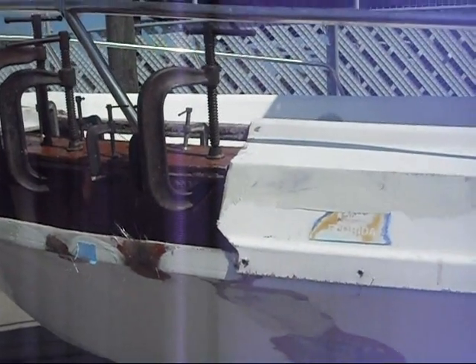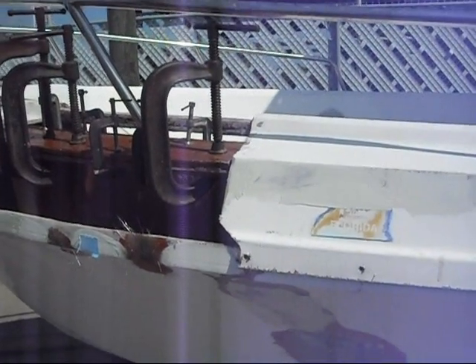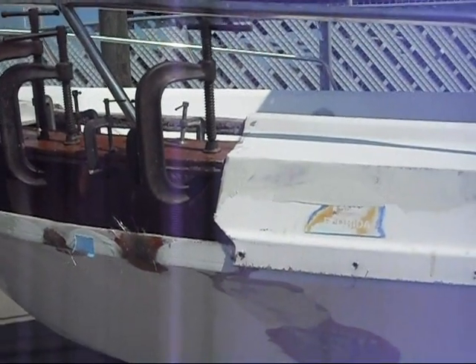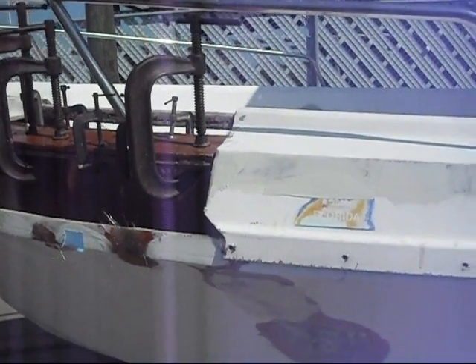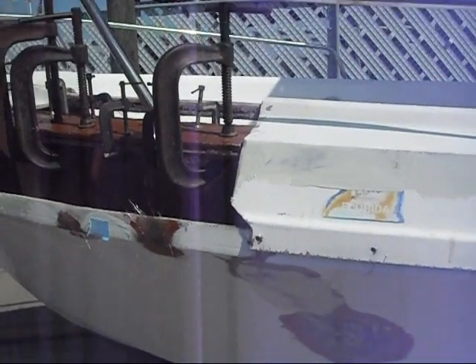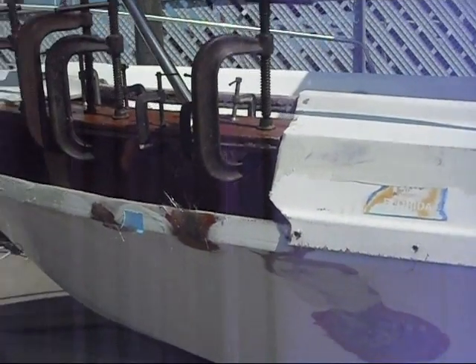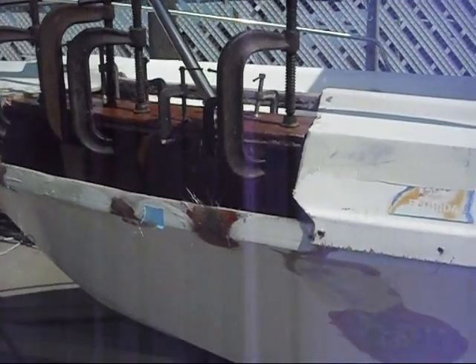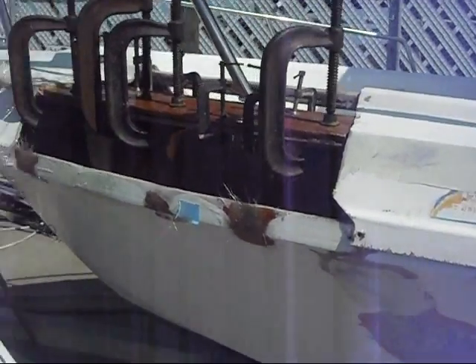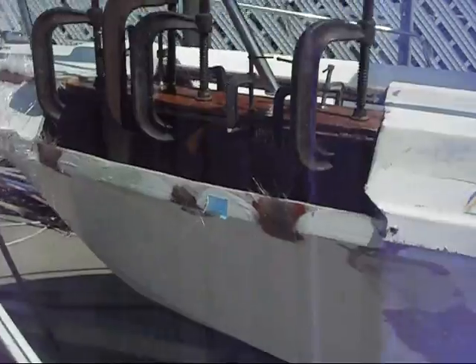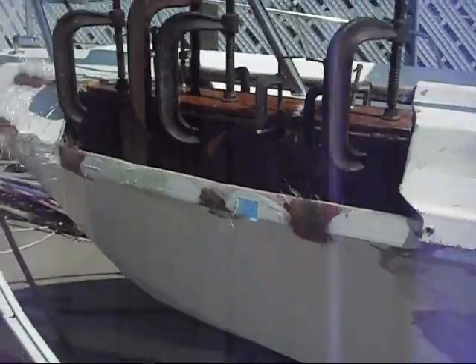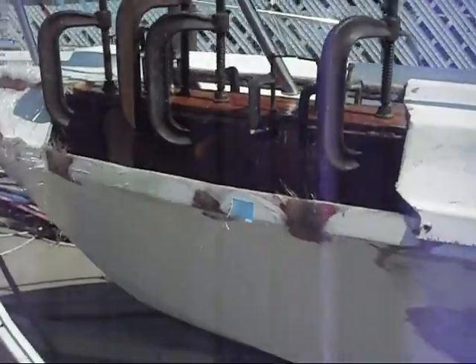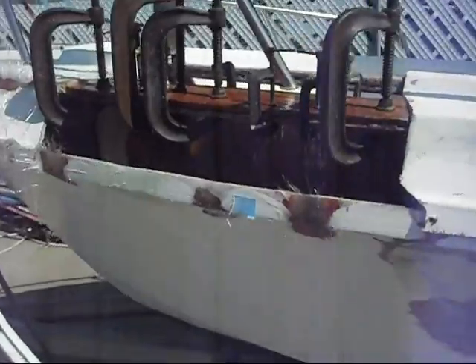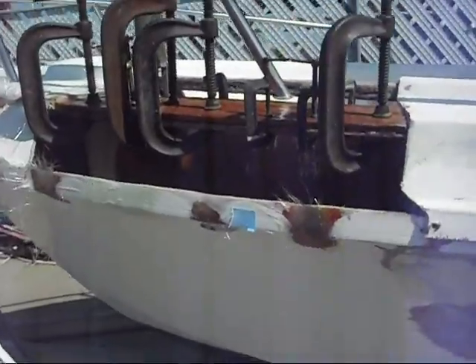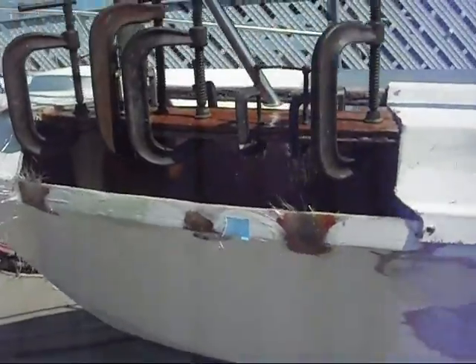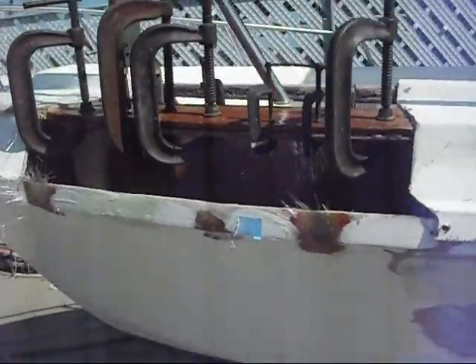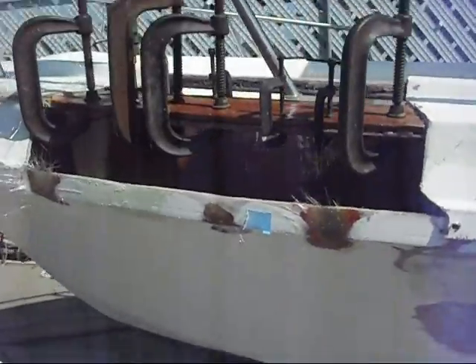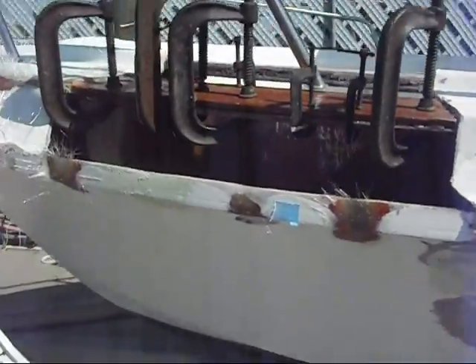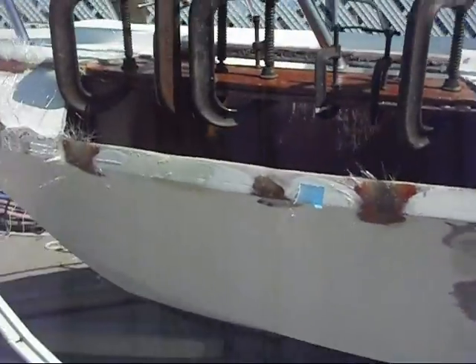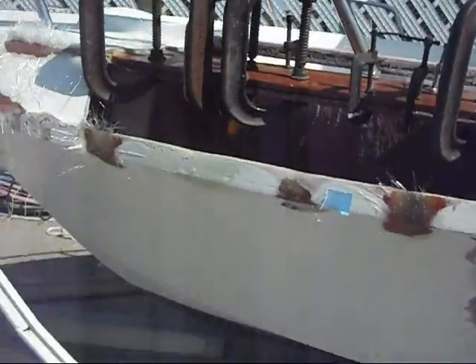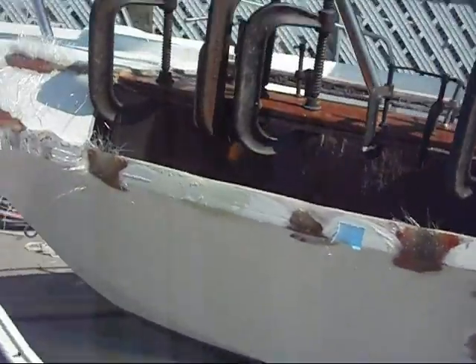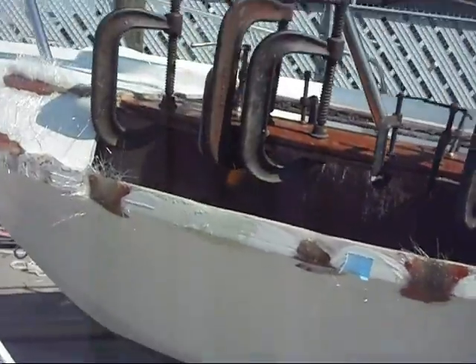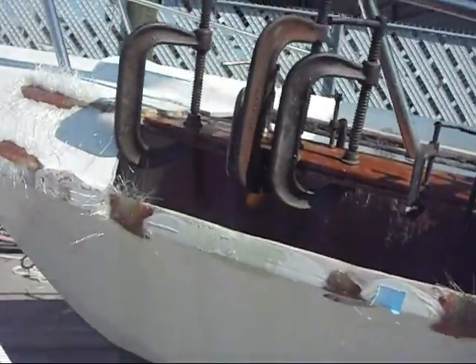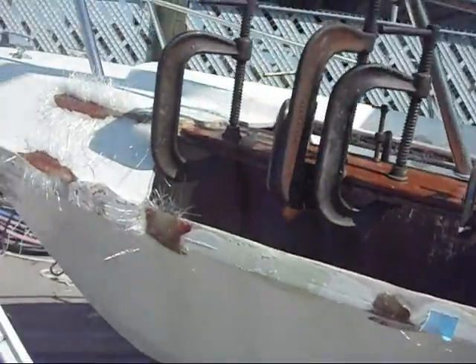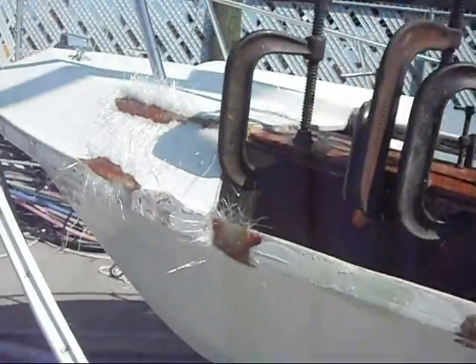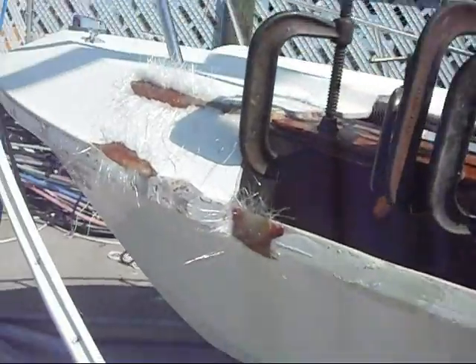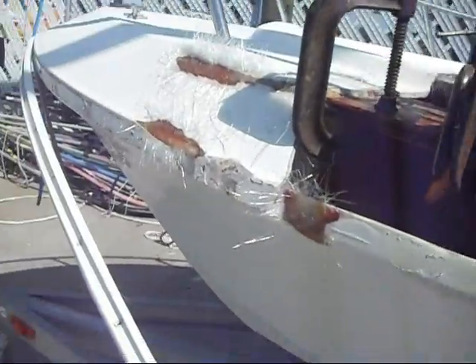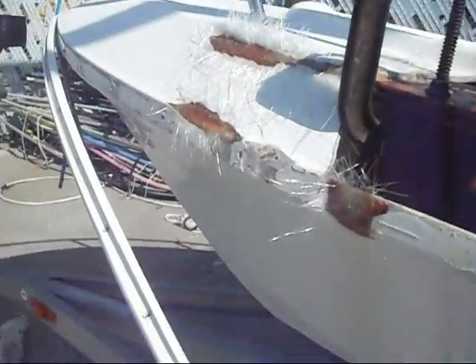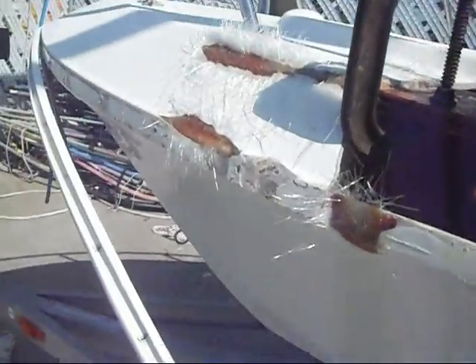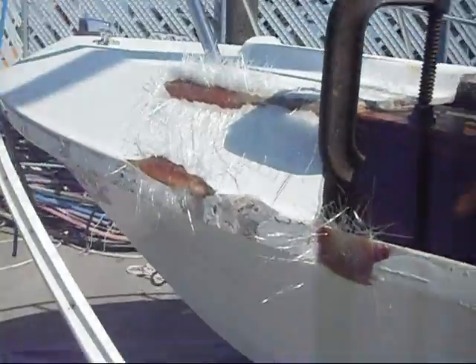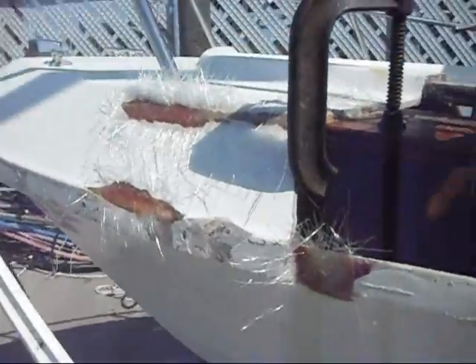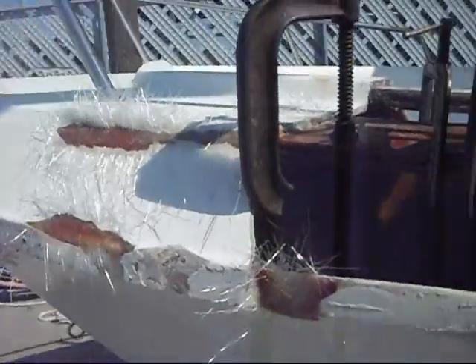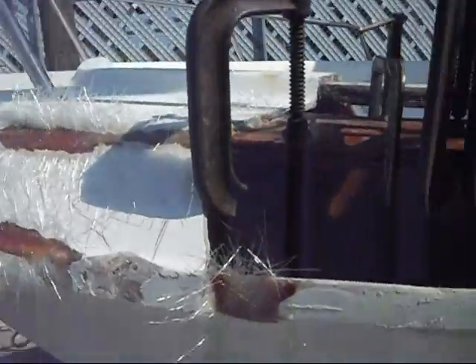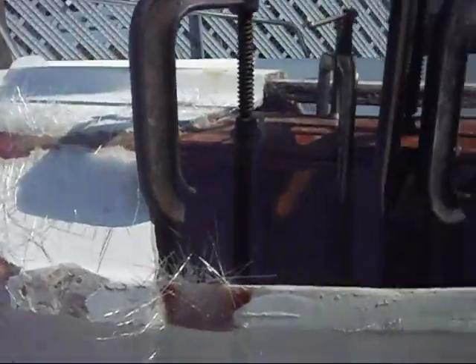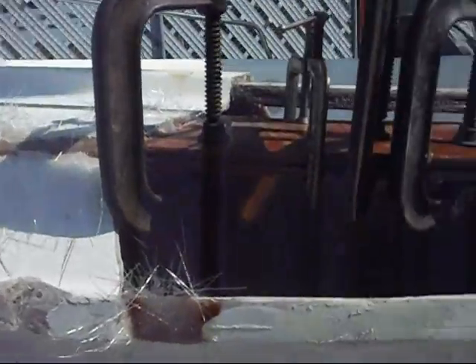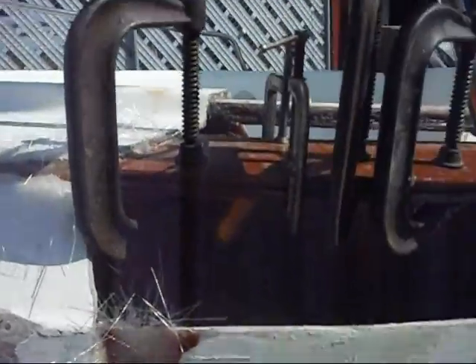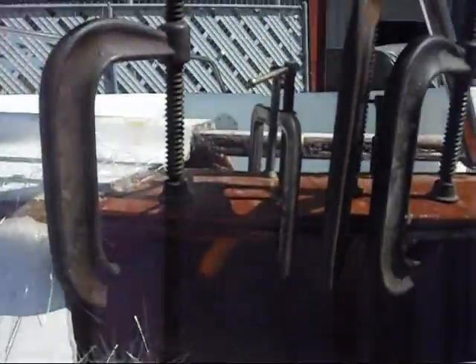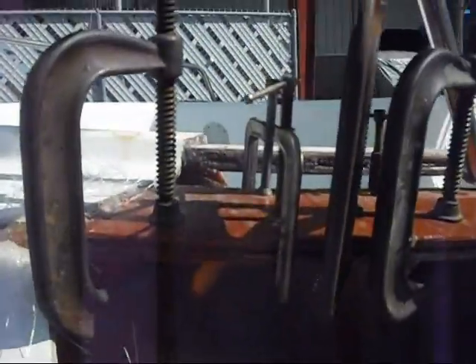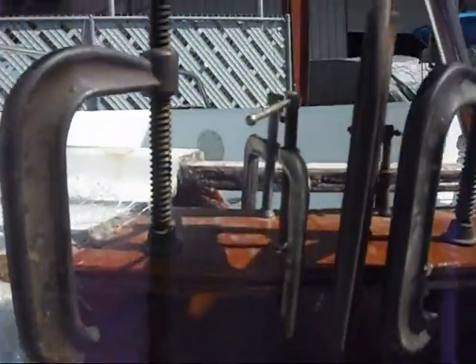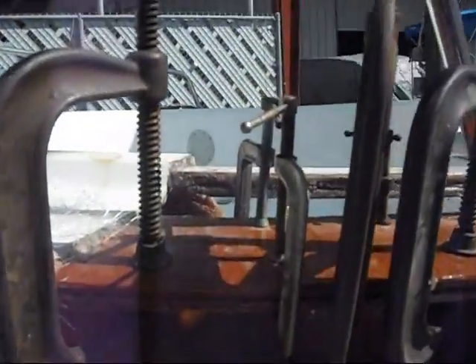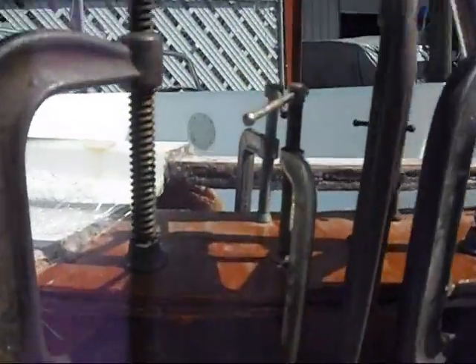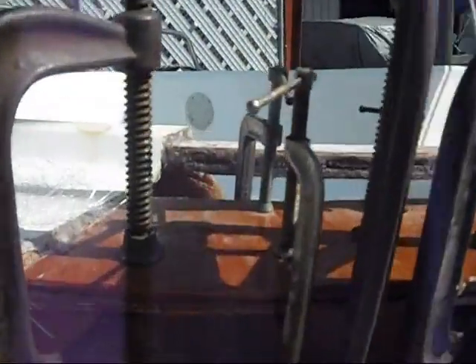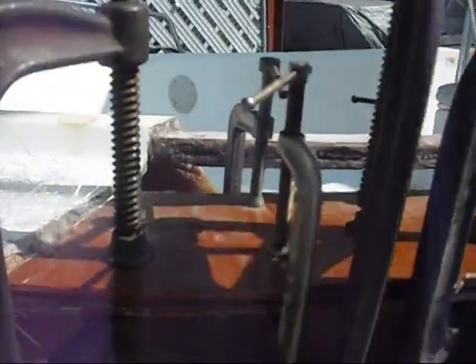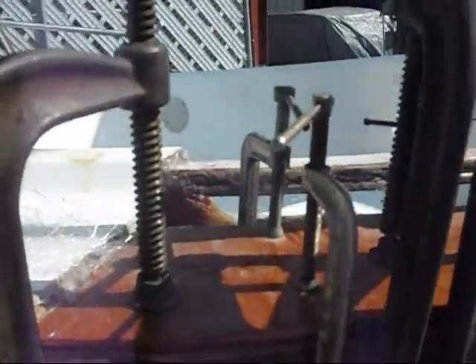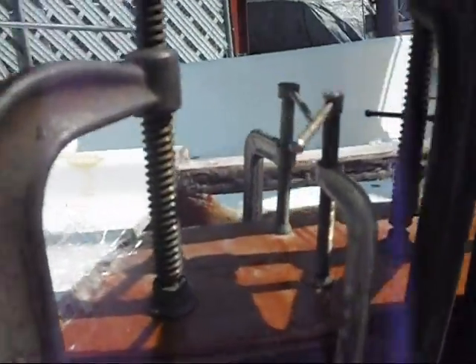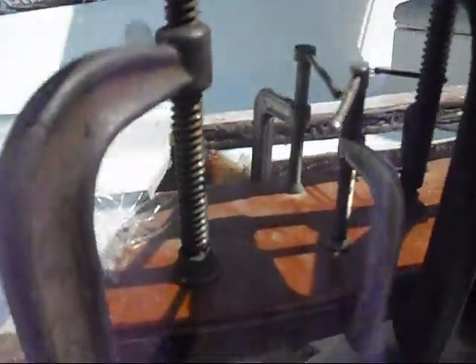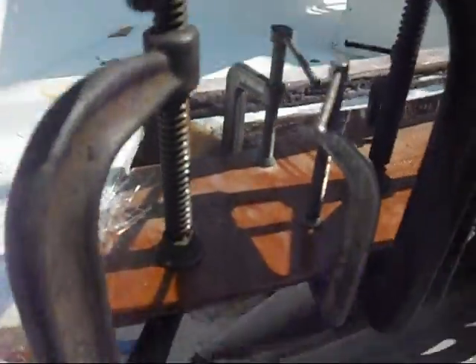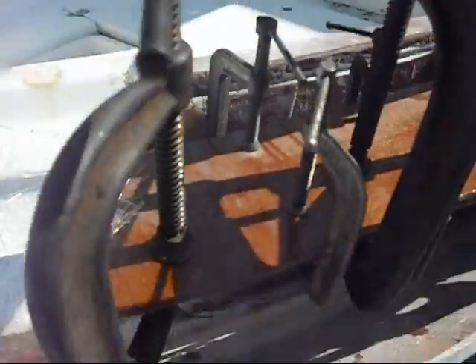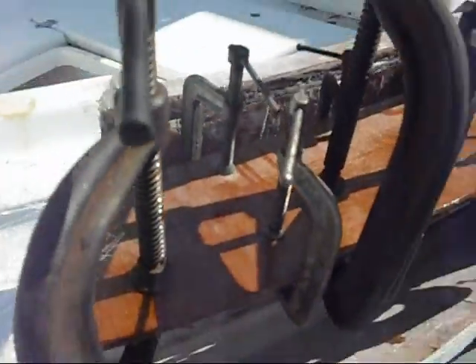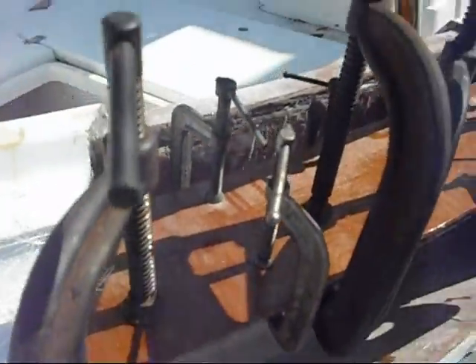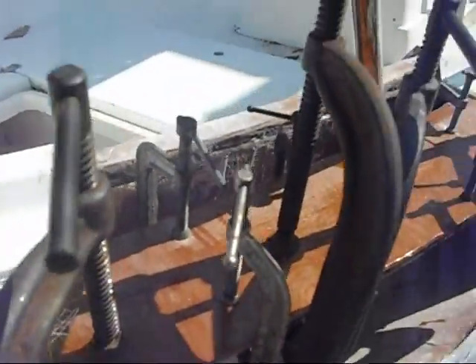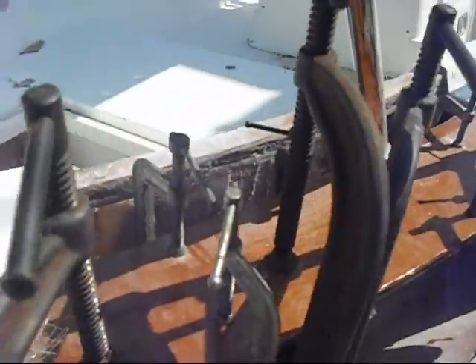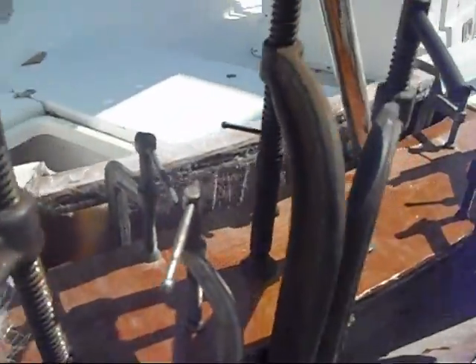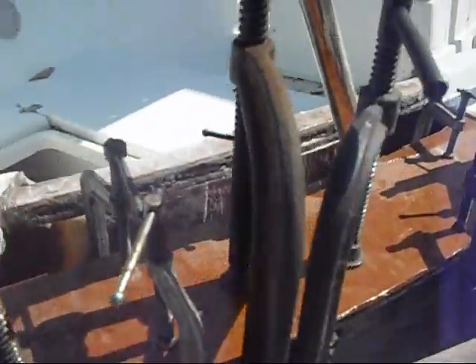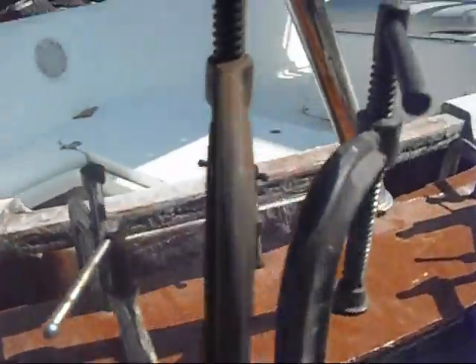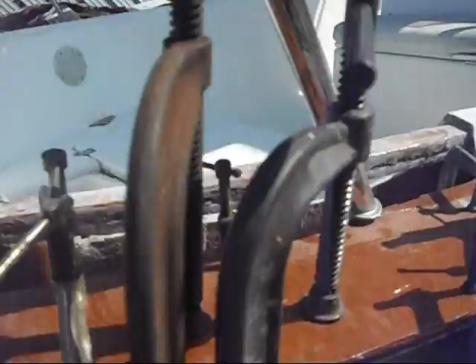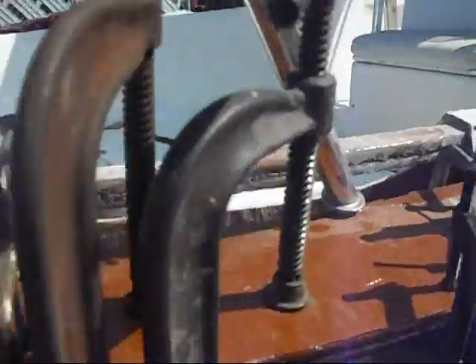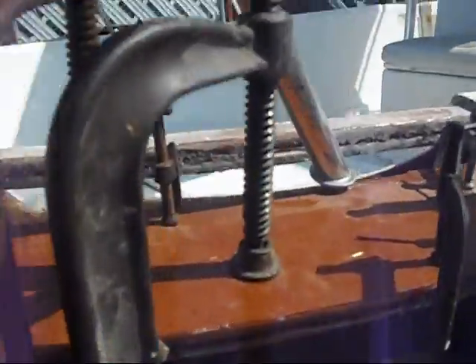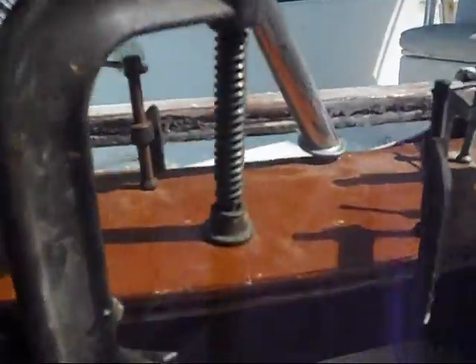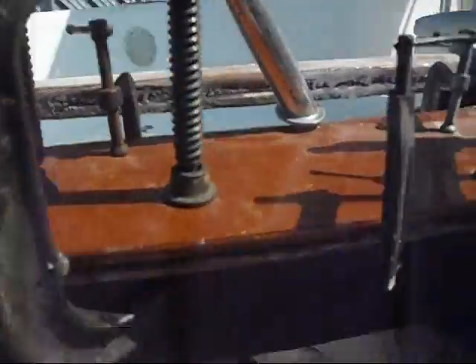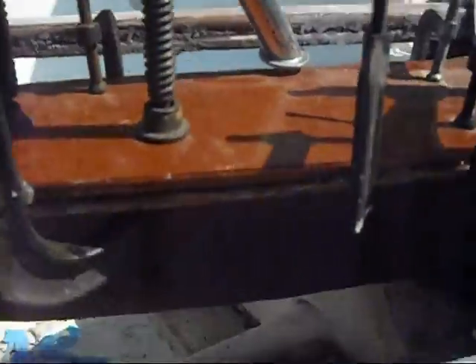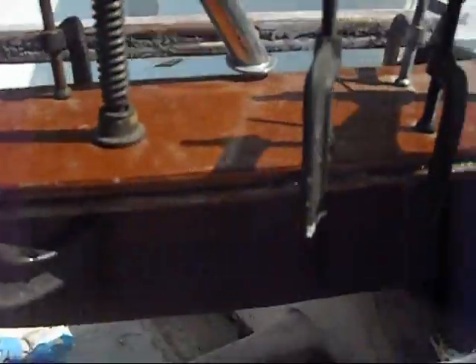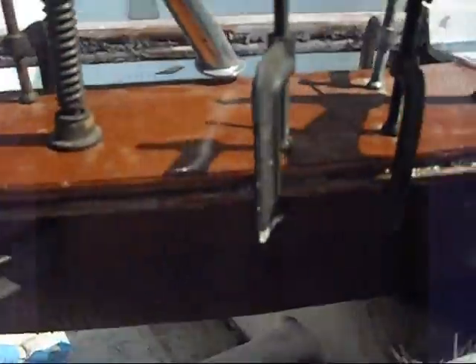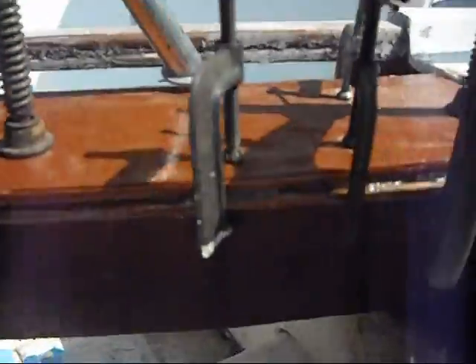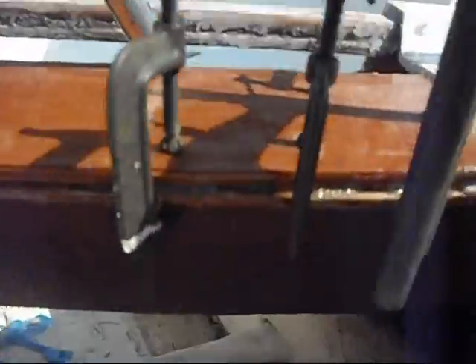All right, here it is — about two weeks in. We're going to talk about a lot of C-clamps, and here they are, every one of them.